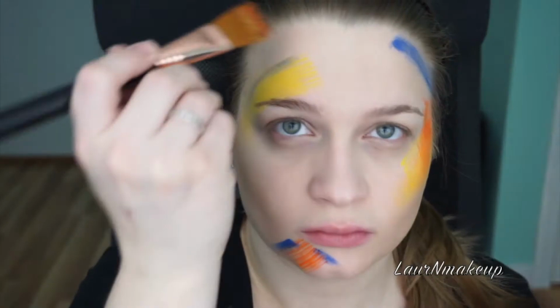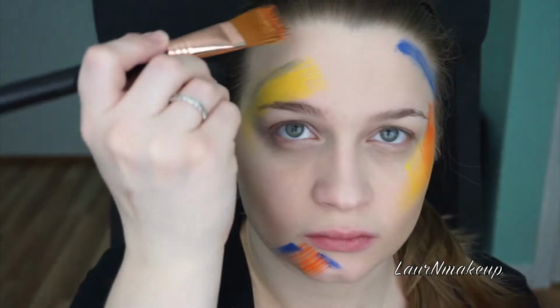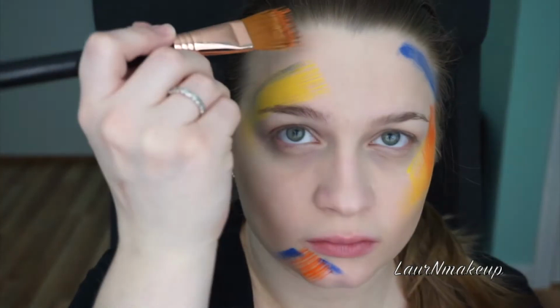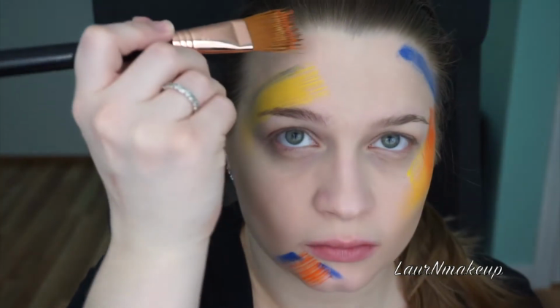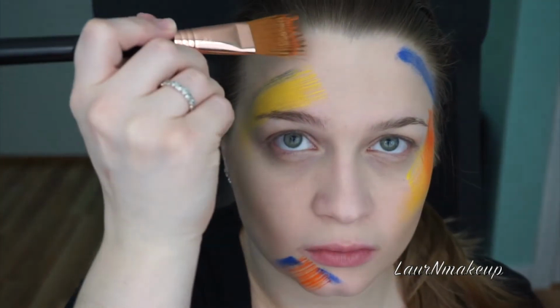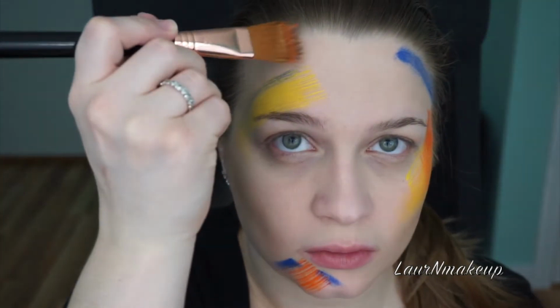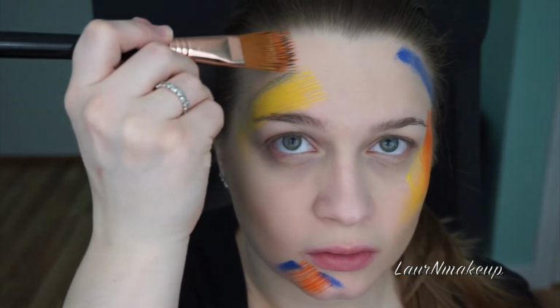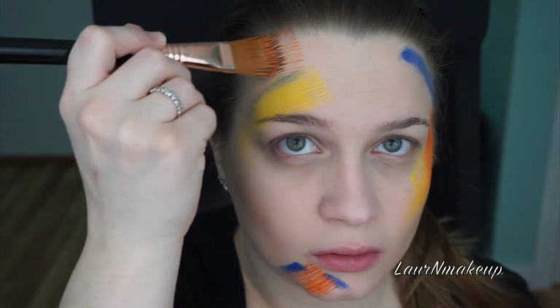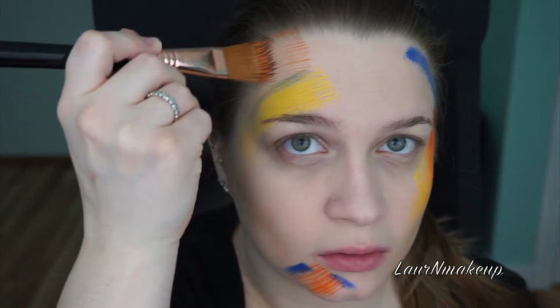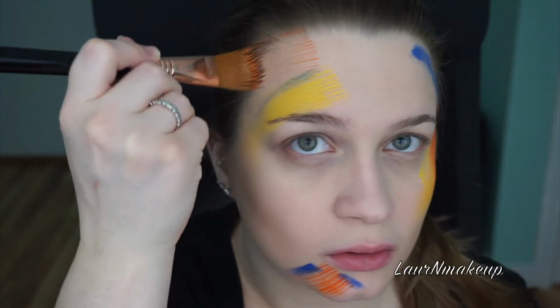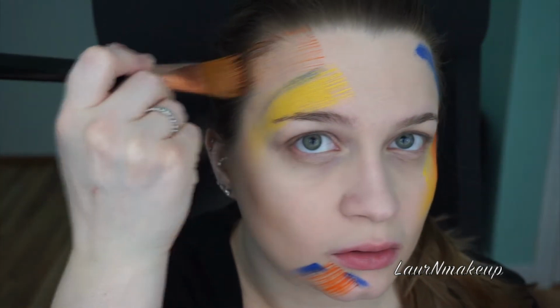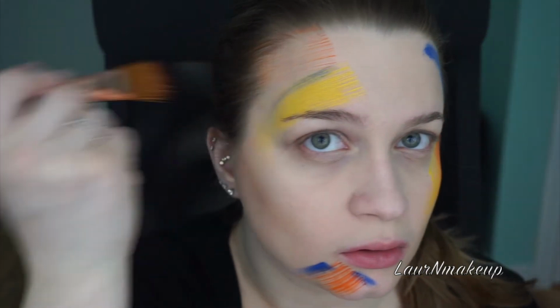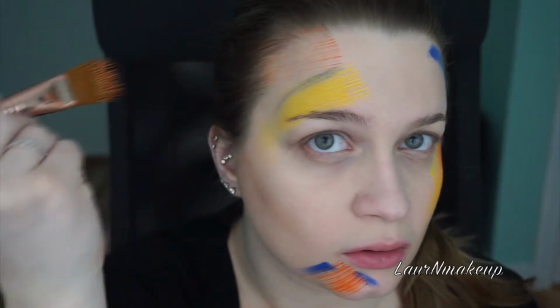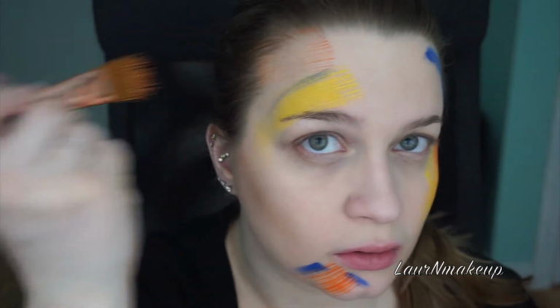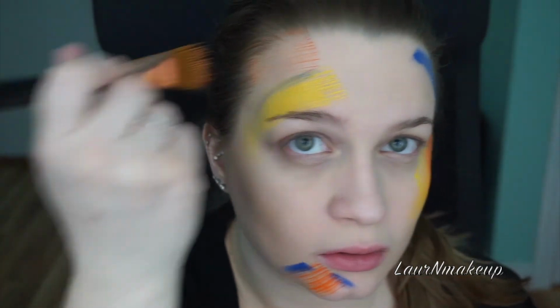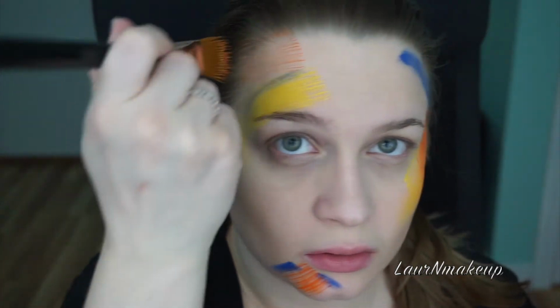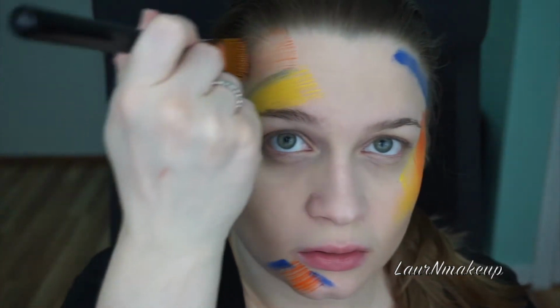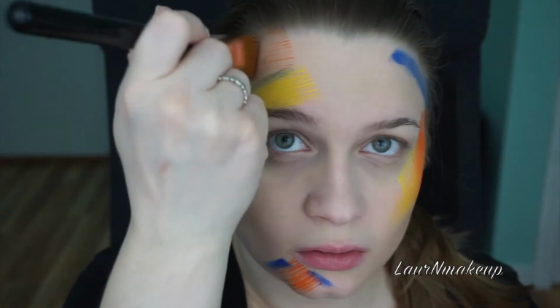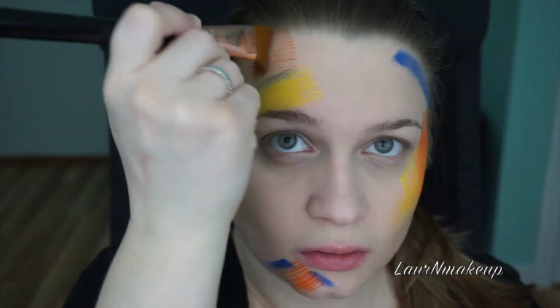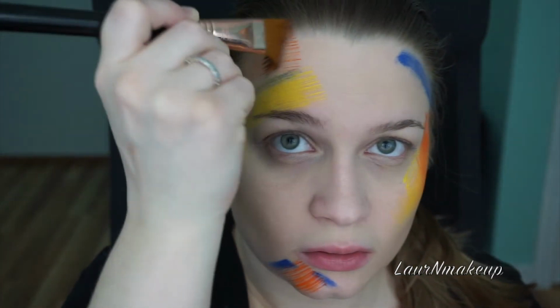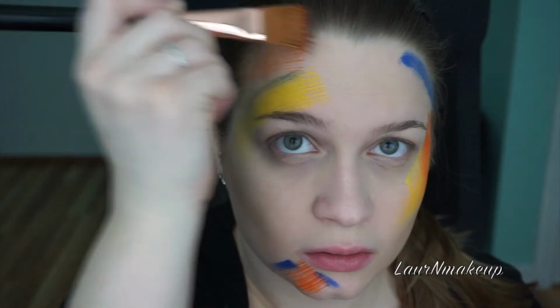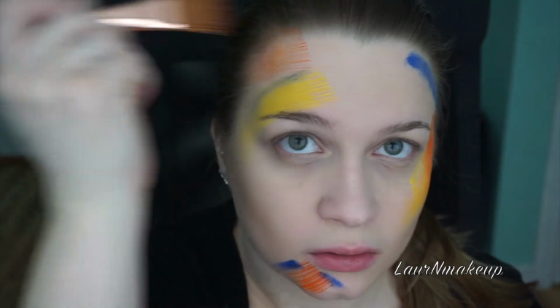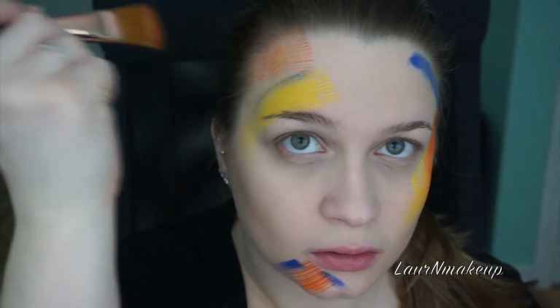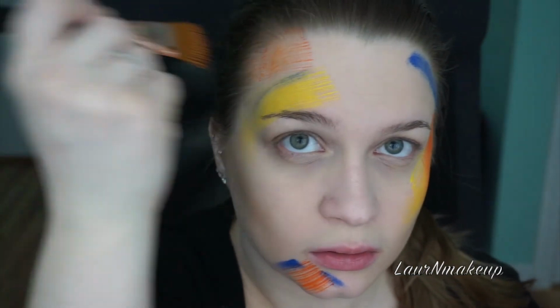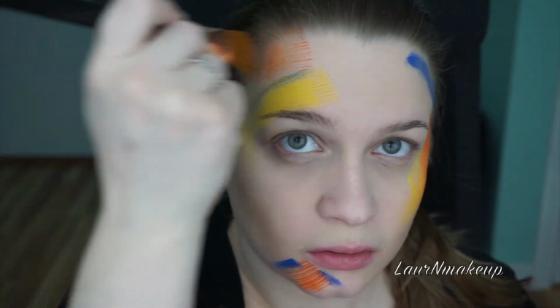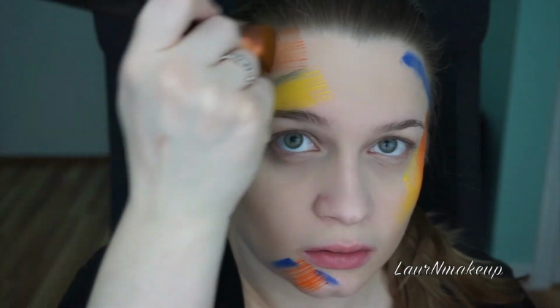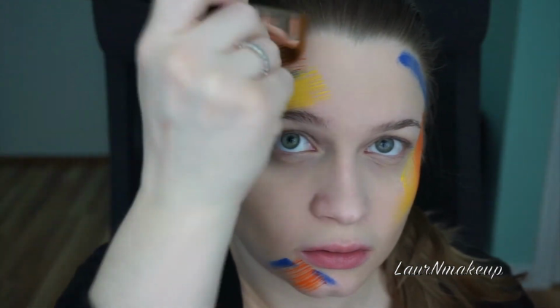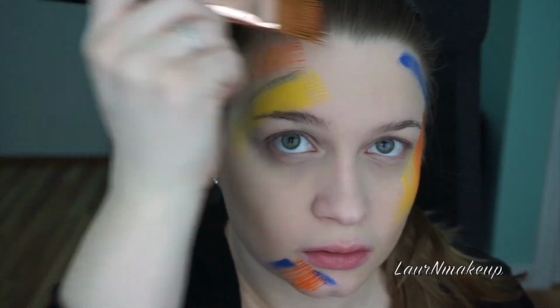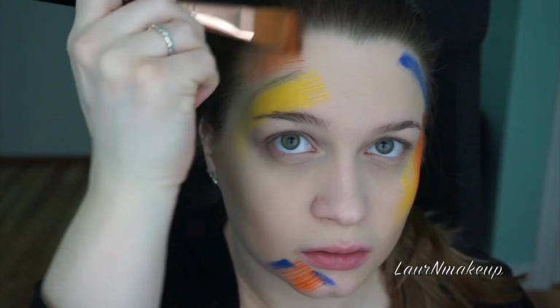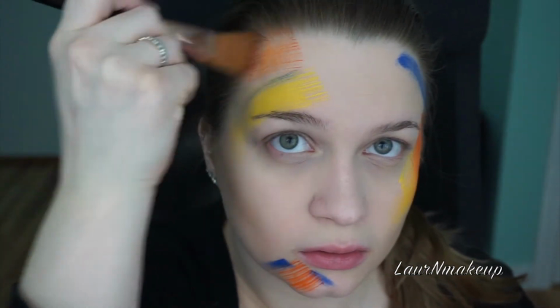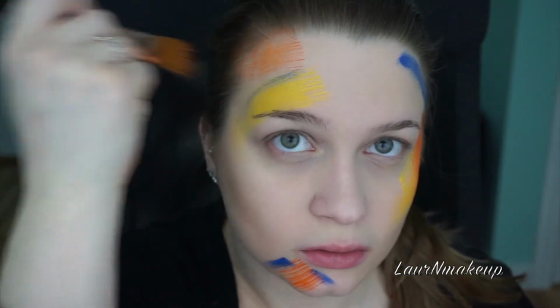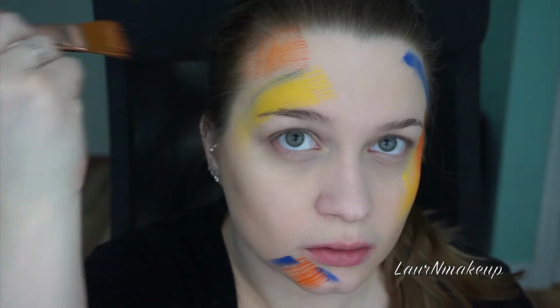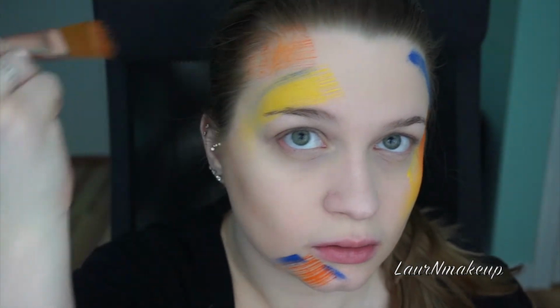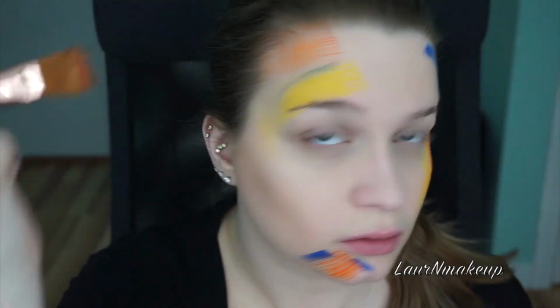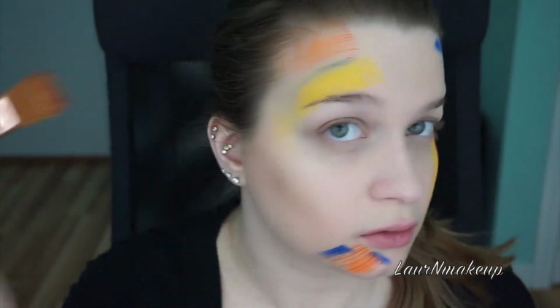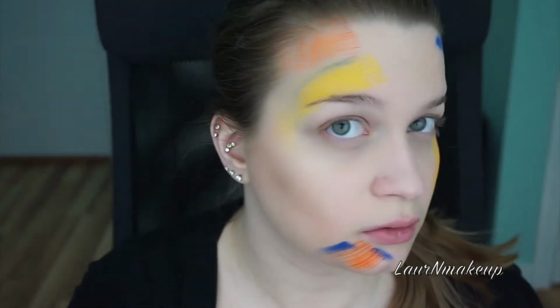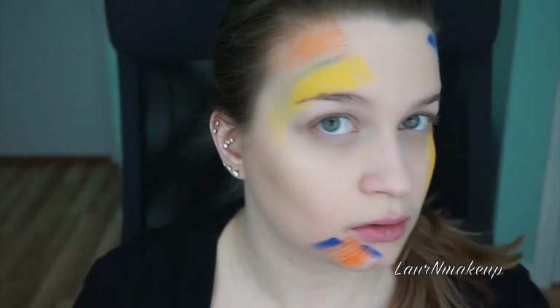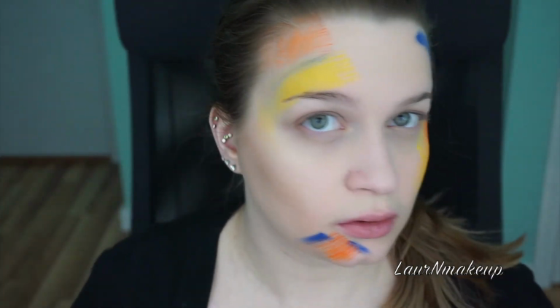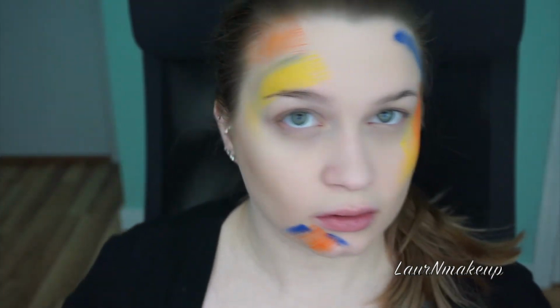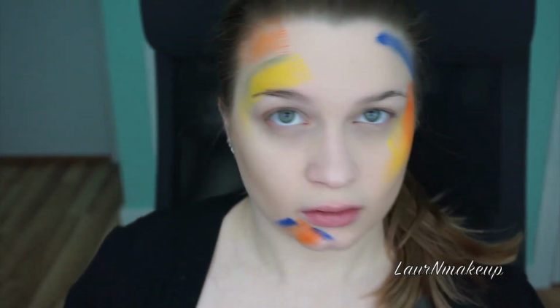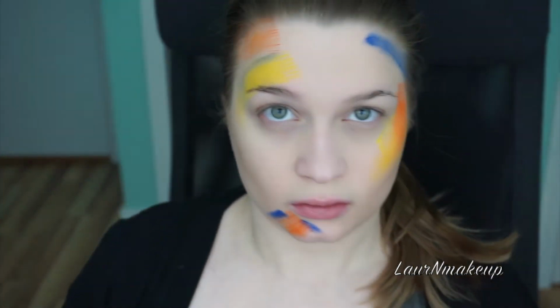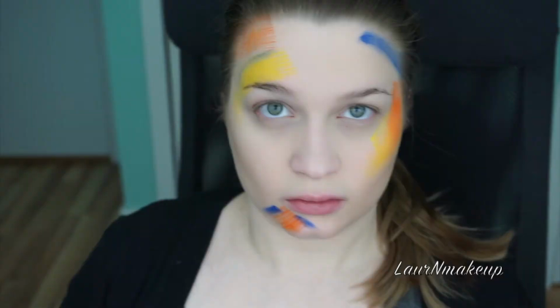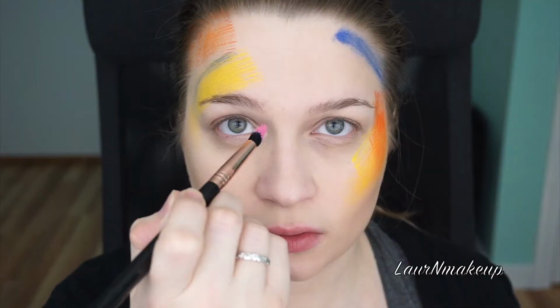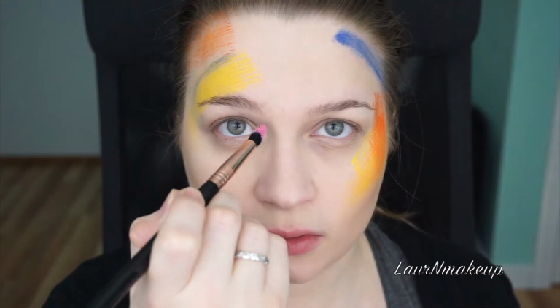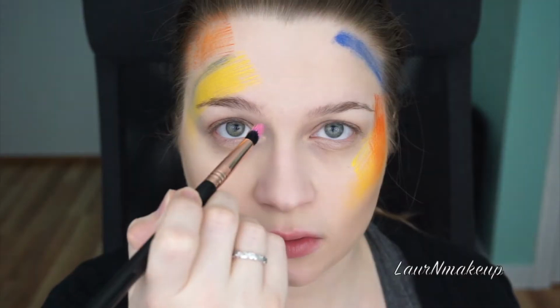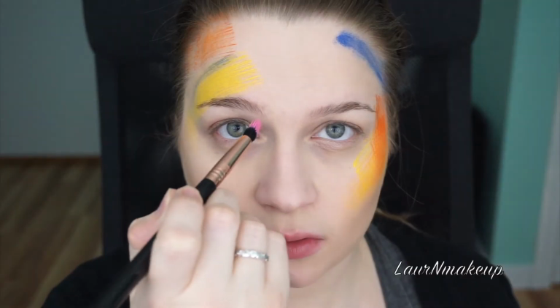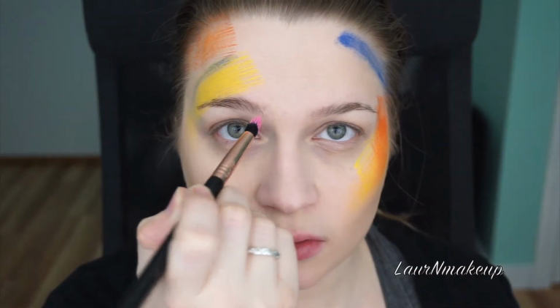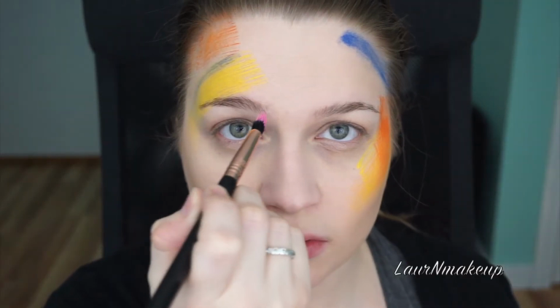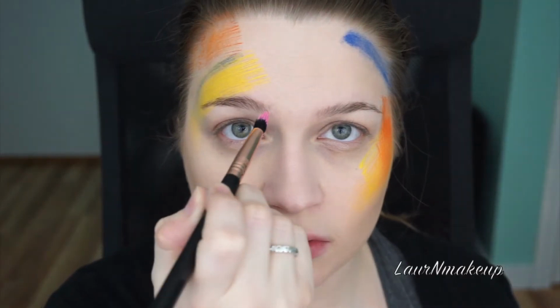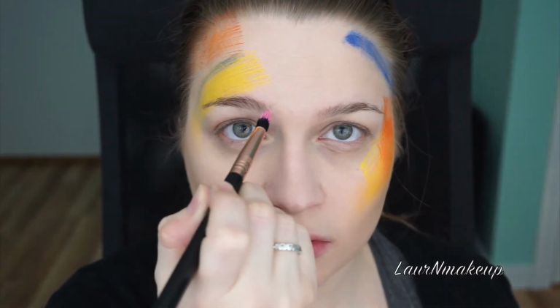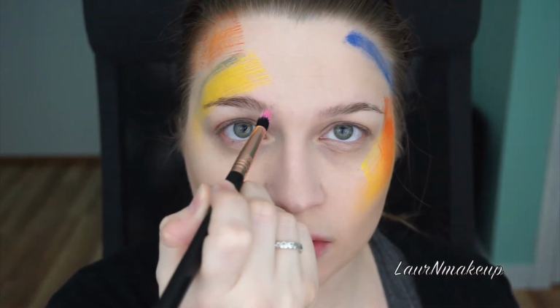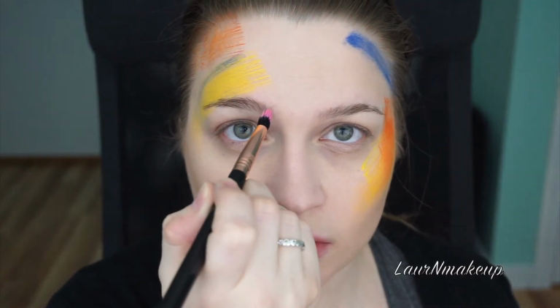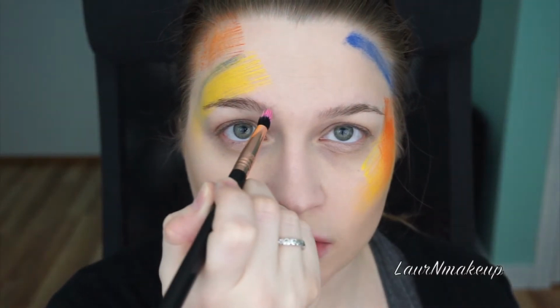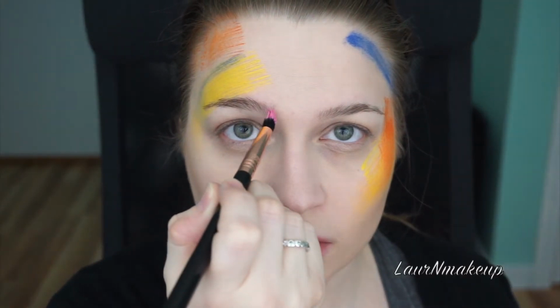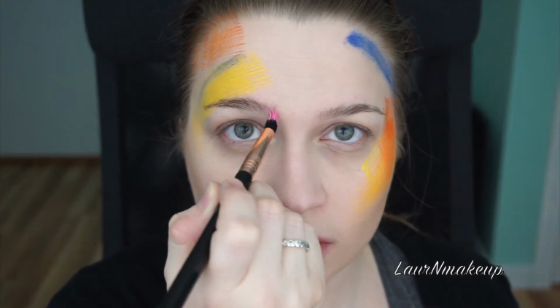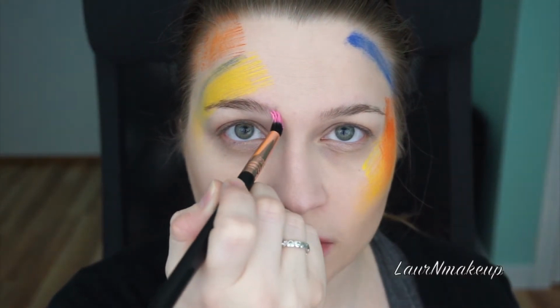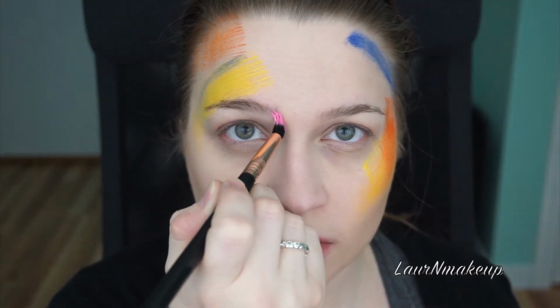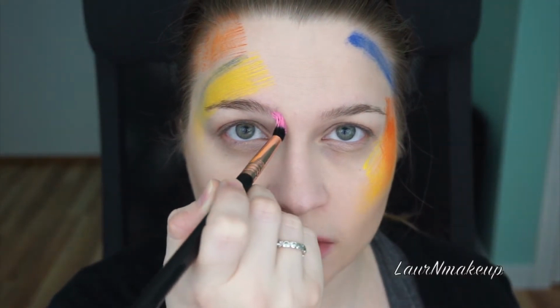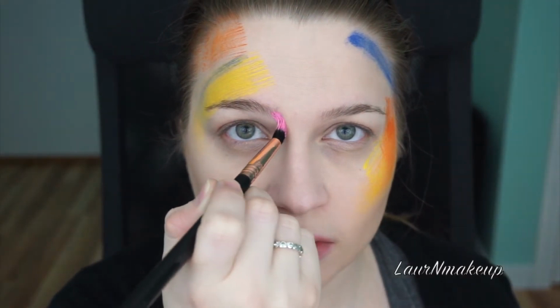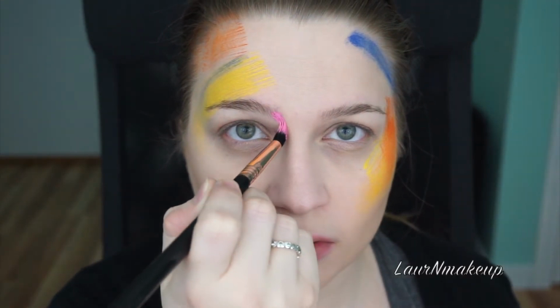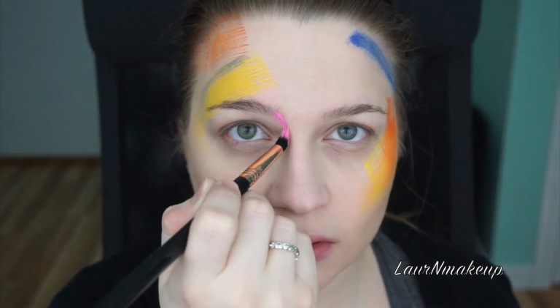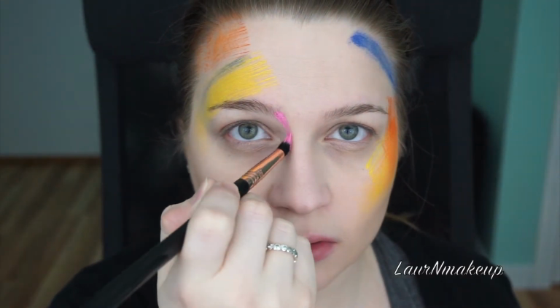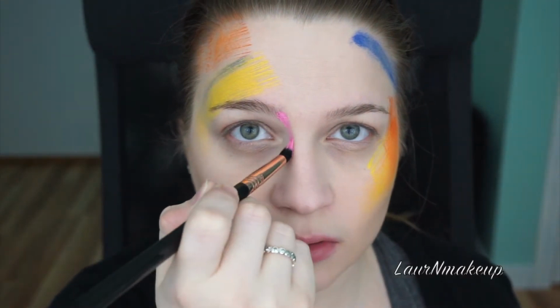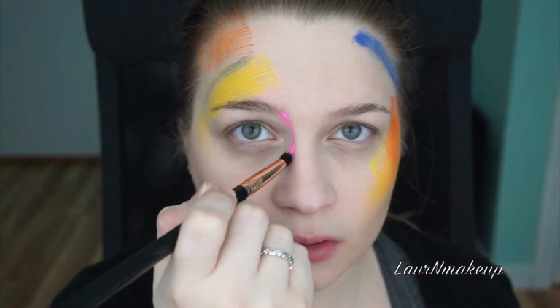Using a brush like this really helps to create these specific lines and a stippled look, versus having just flat color on your face.